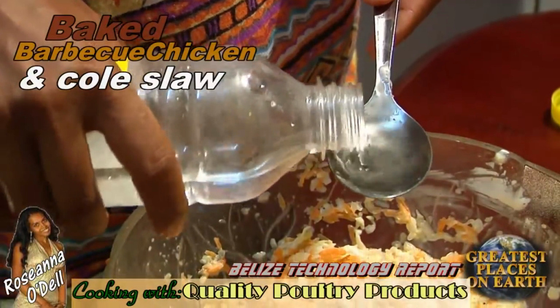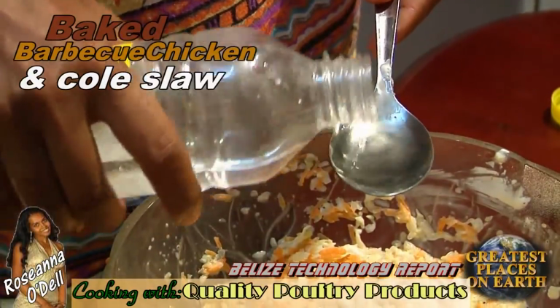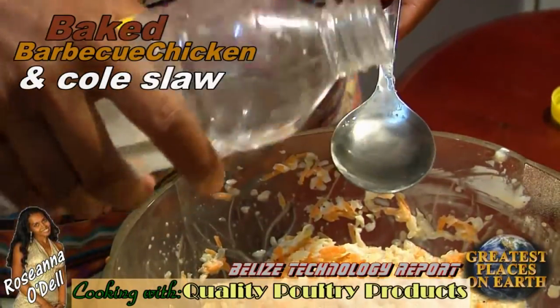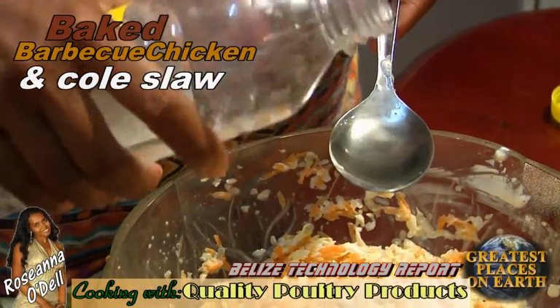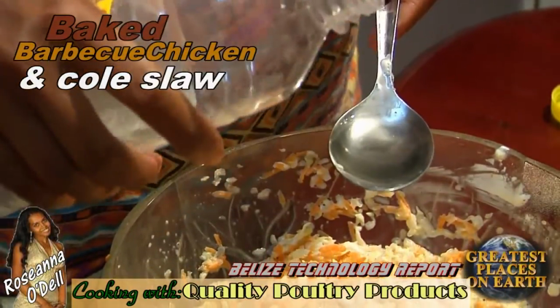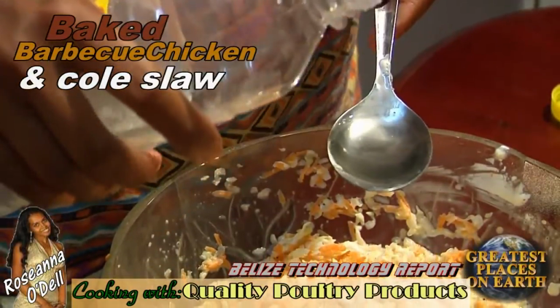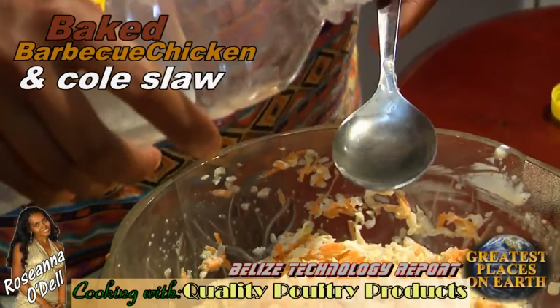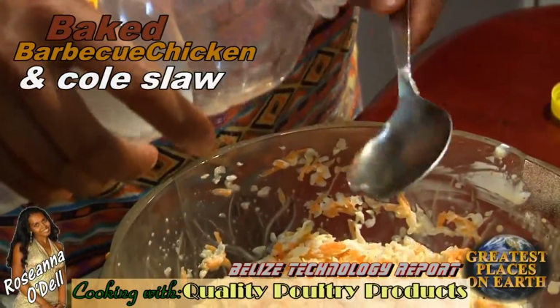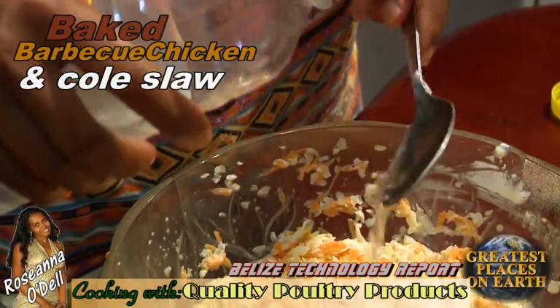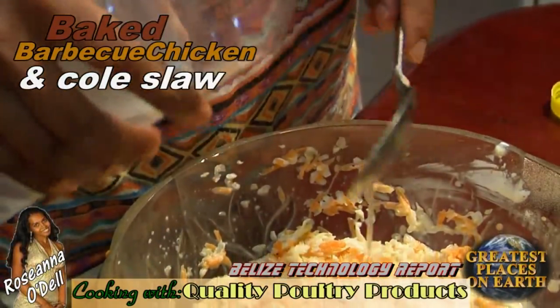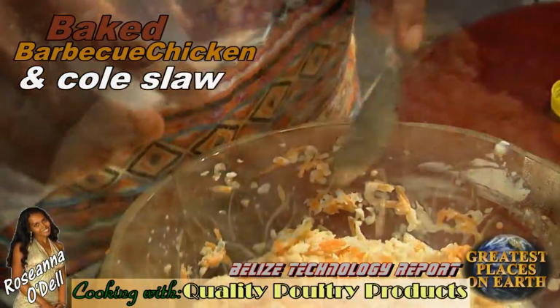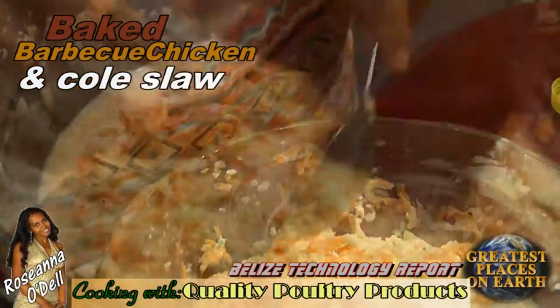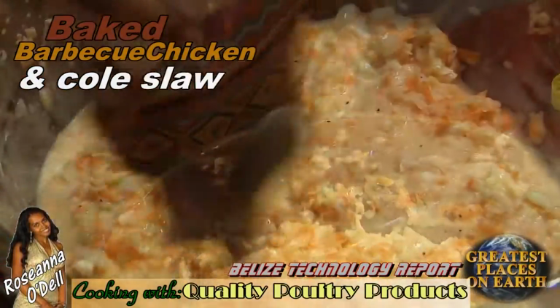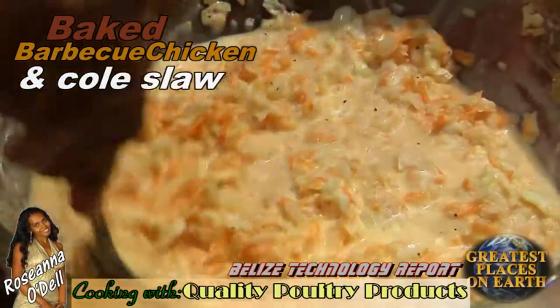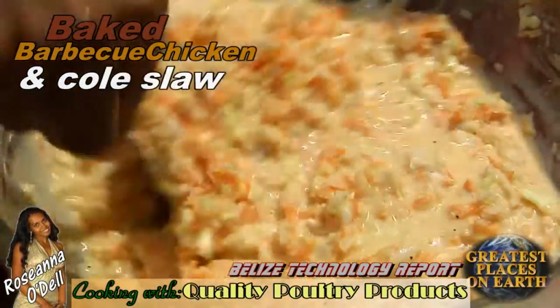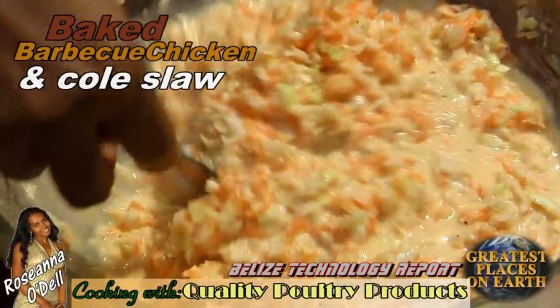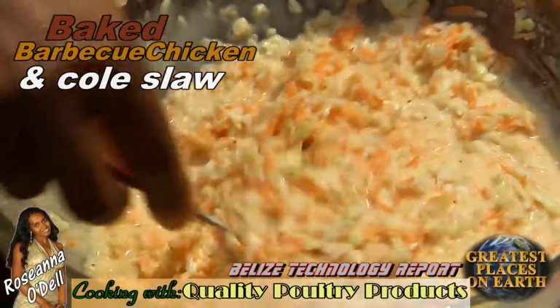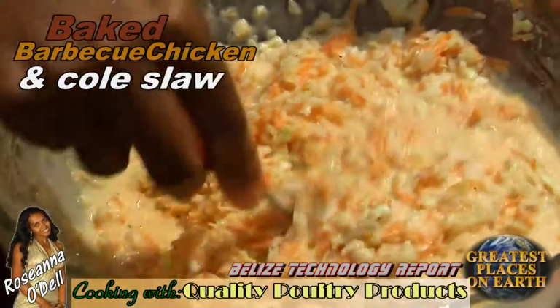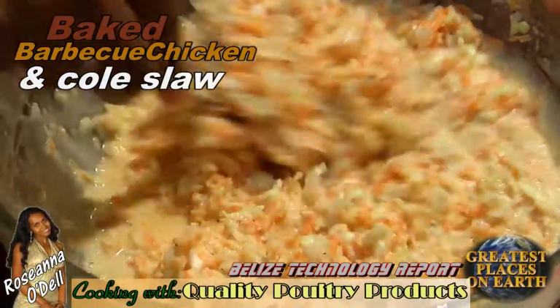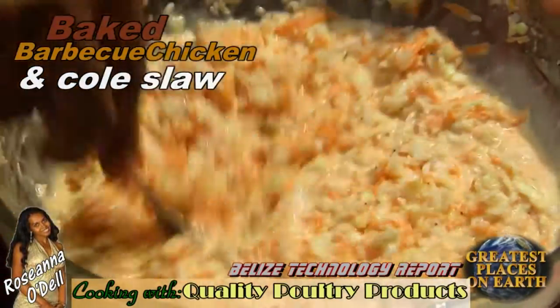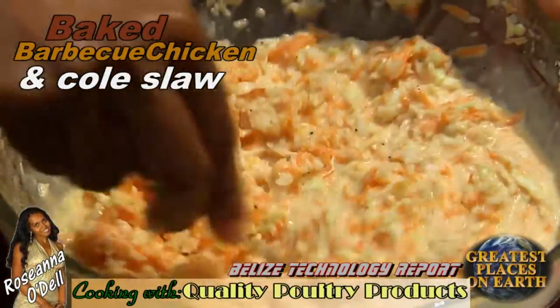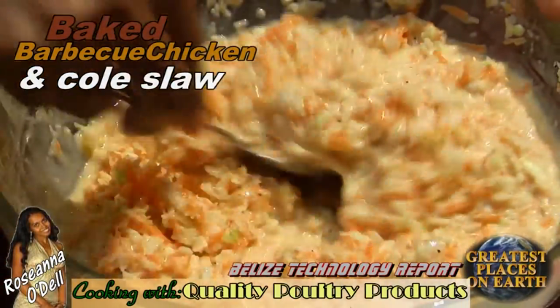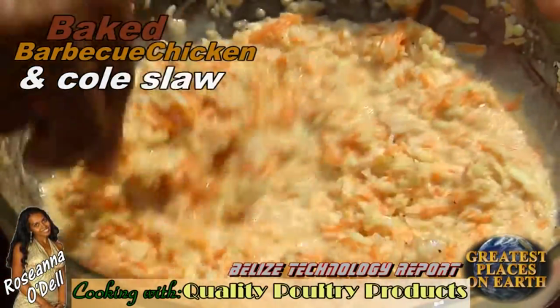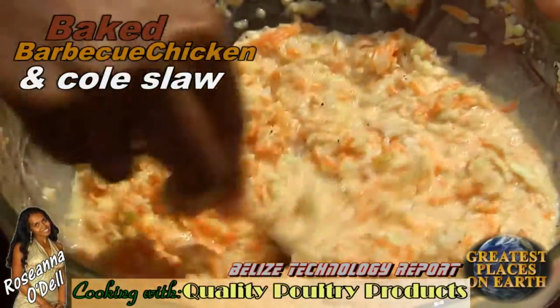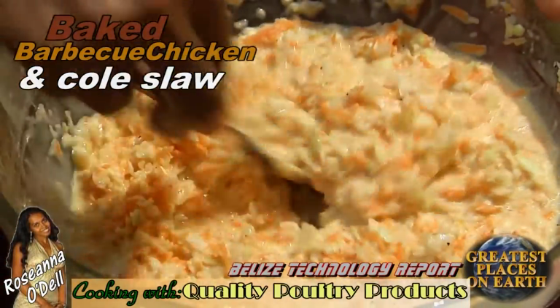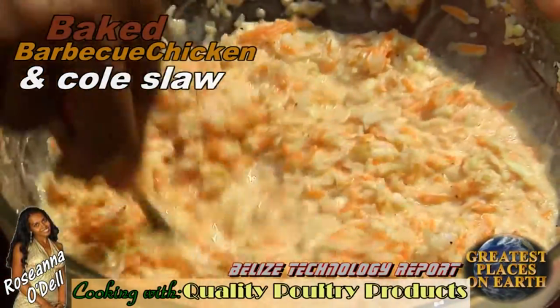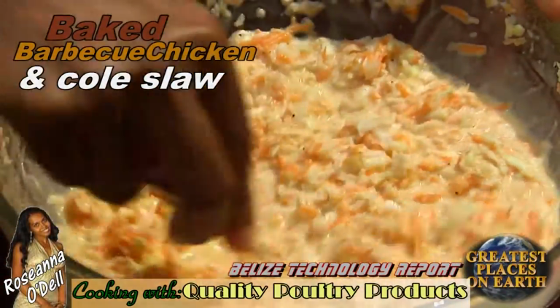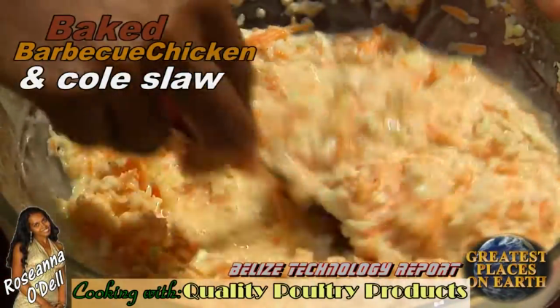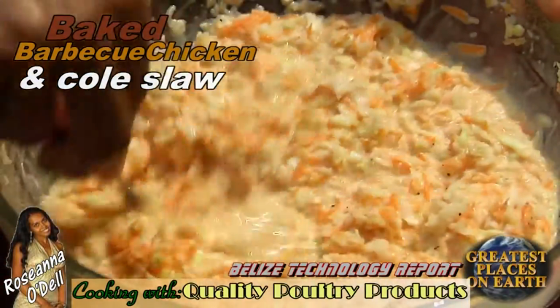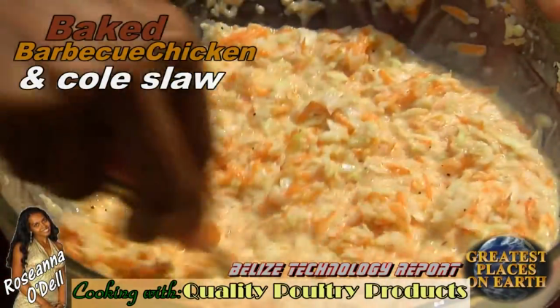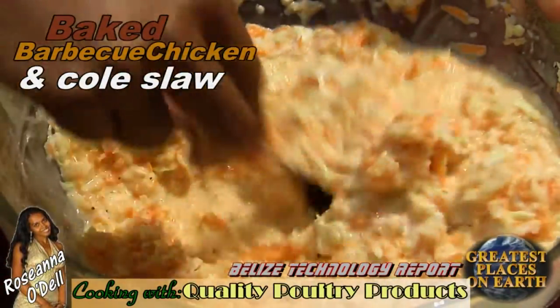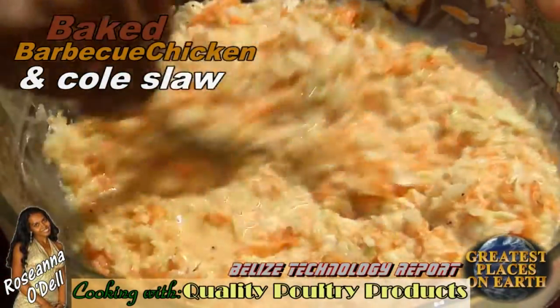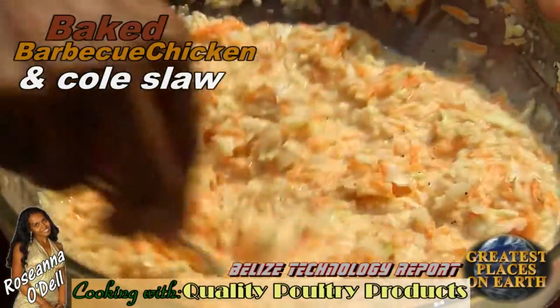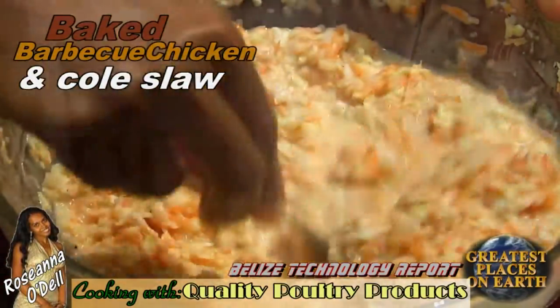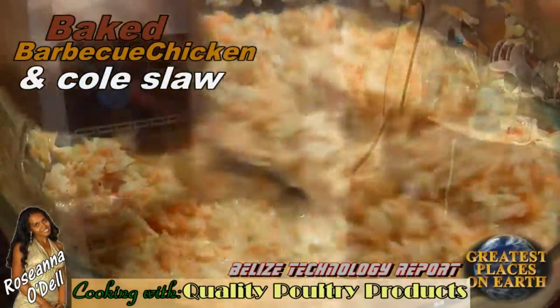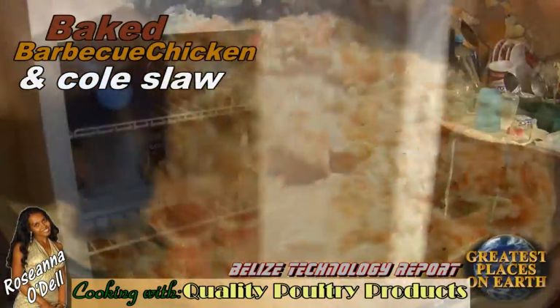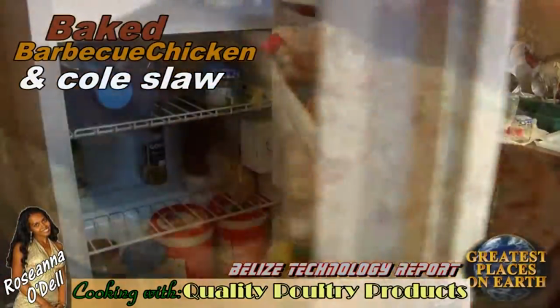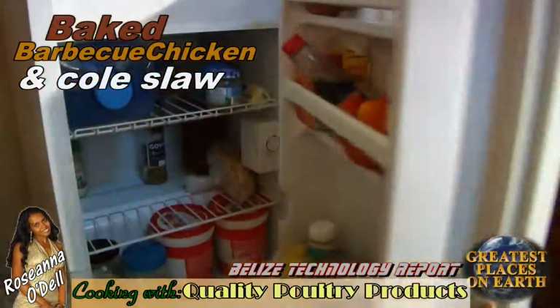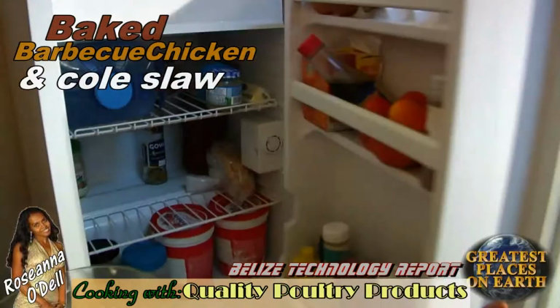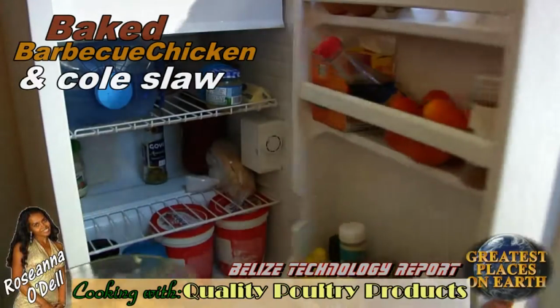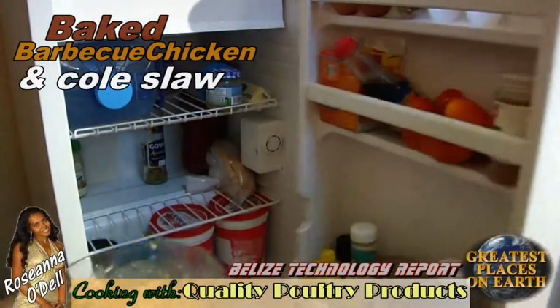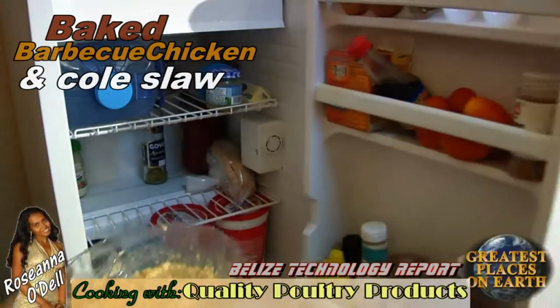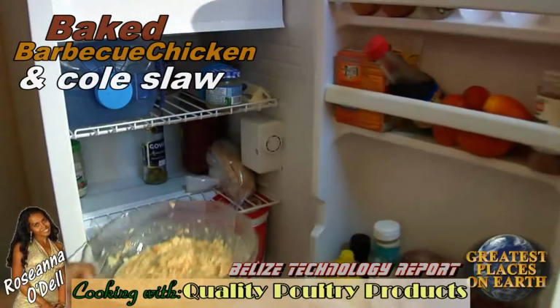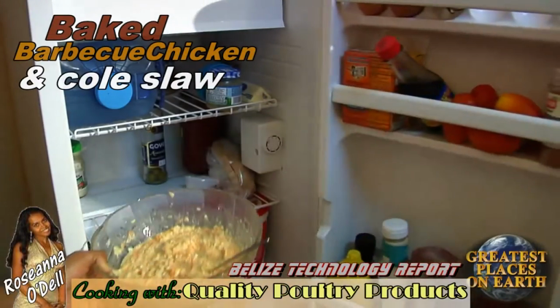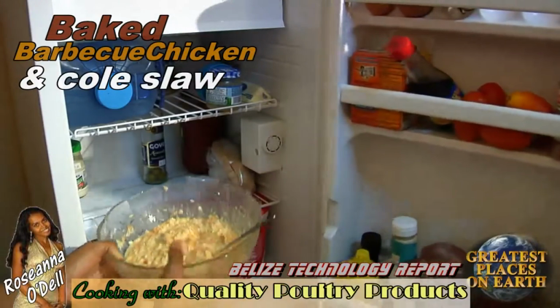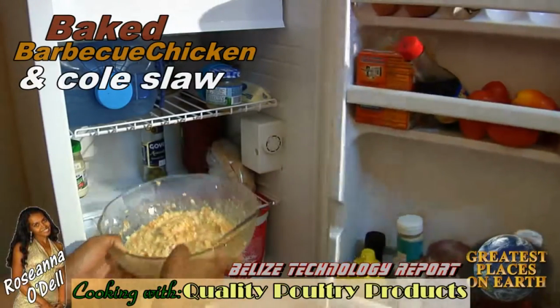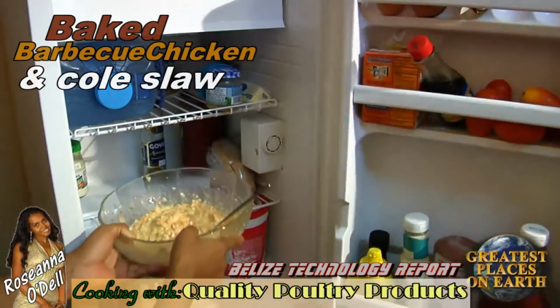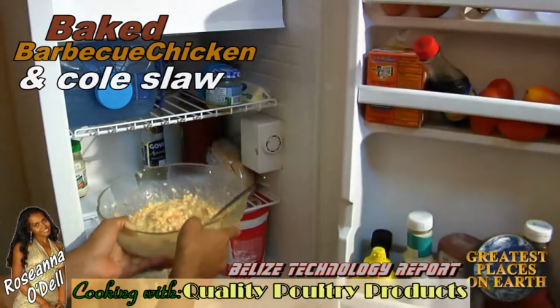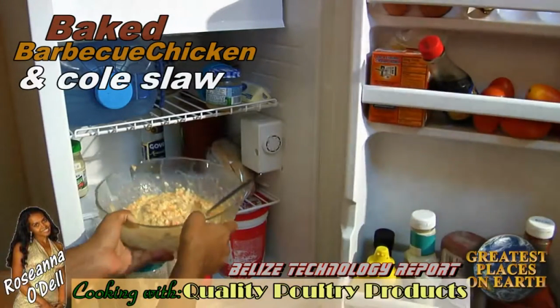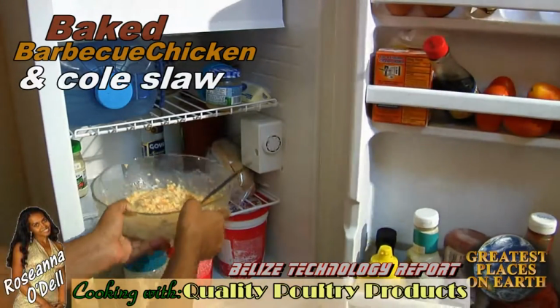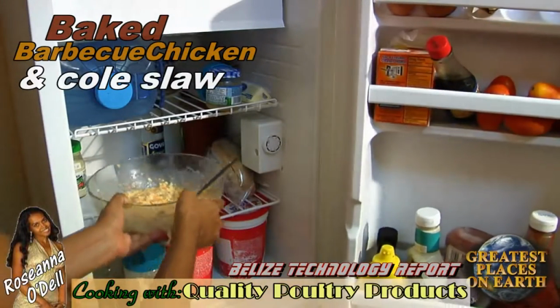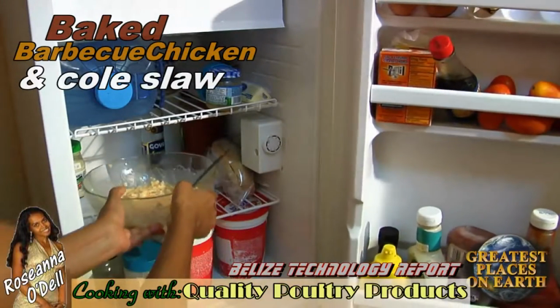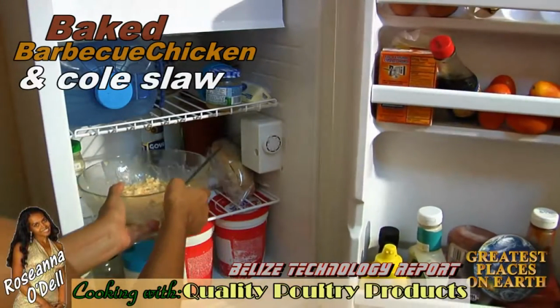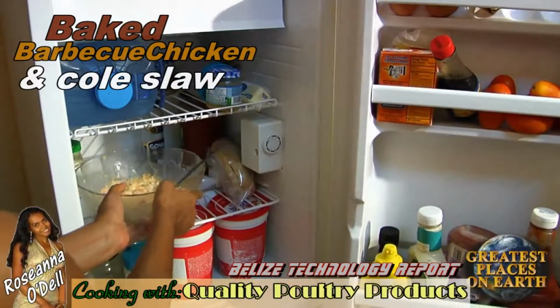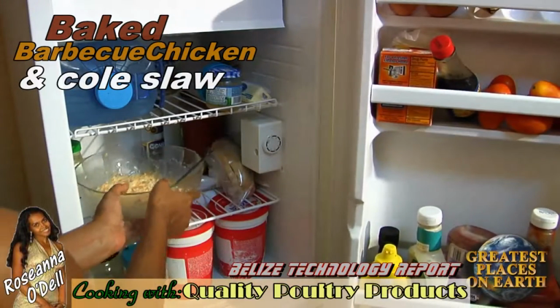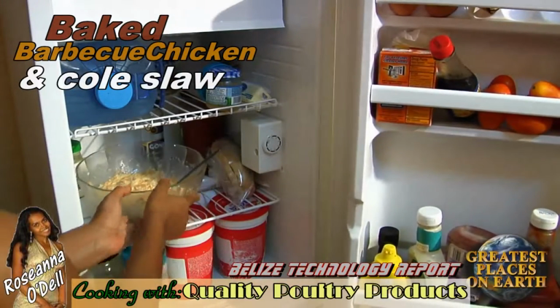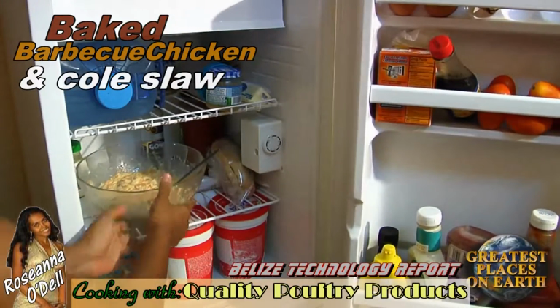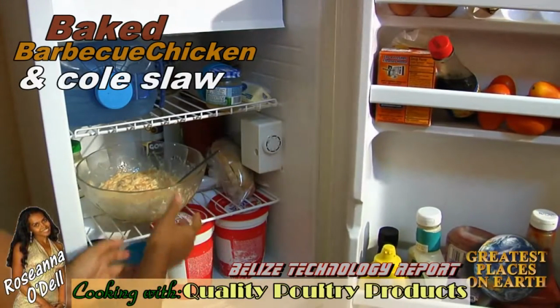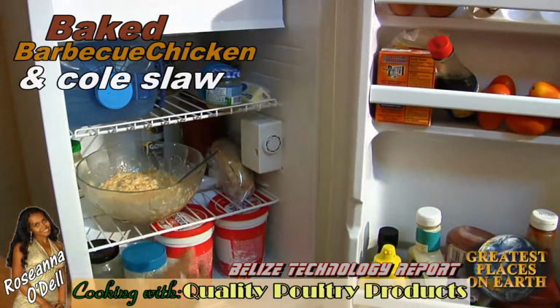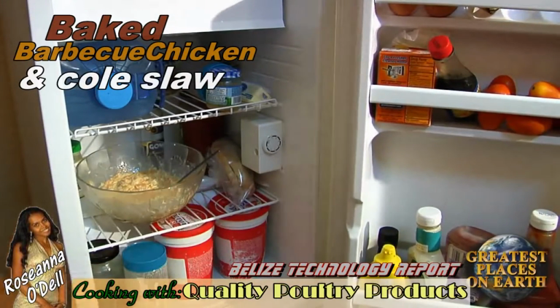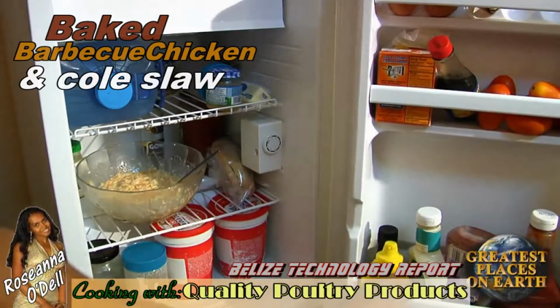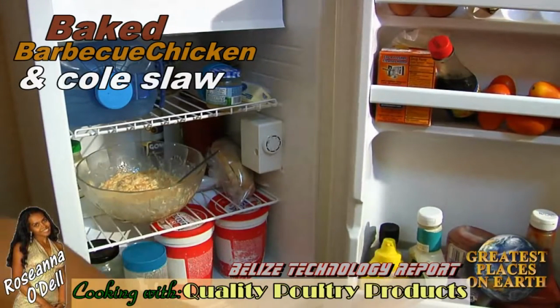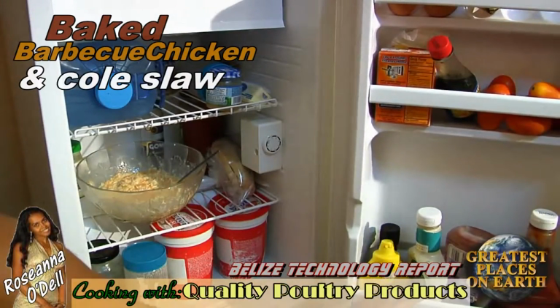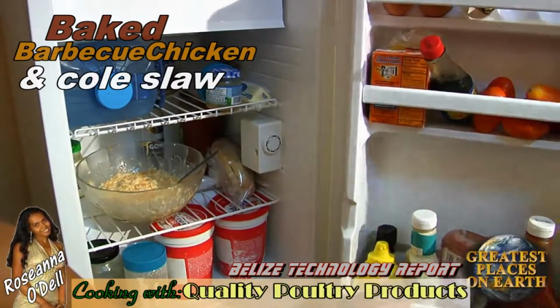That's it. Stir it up really good, and then put it in the refrigerator so it can get cool.